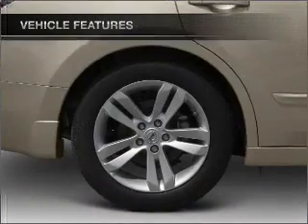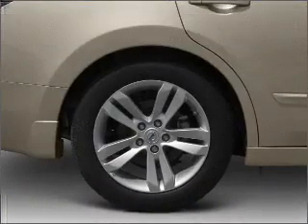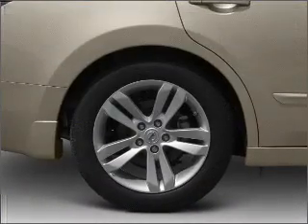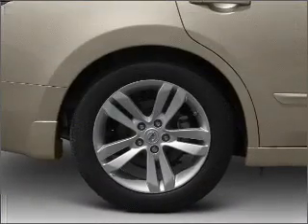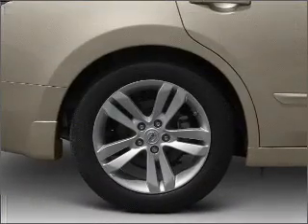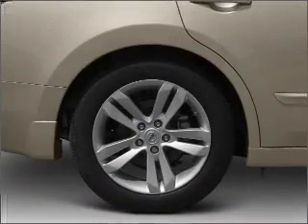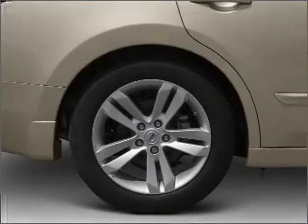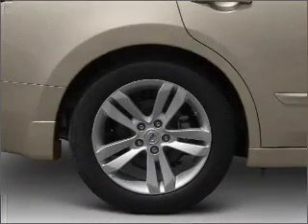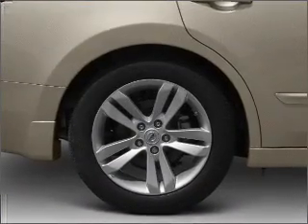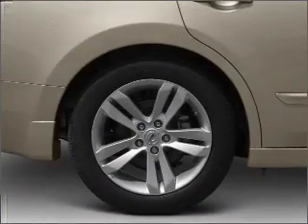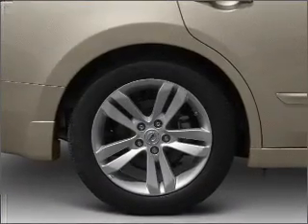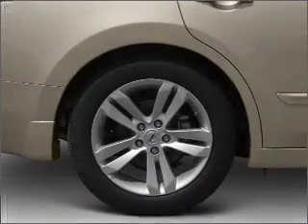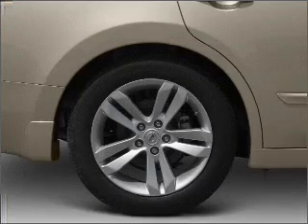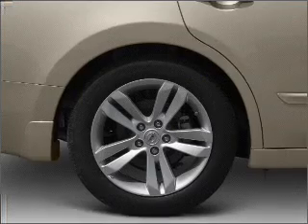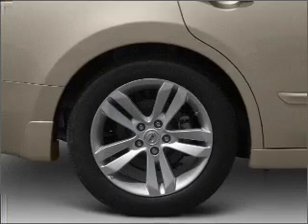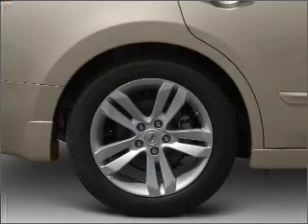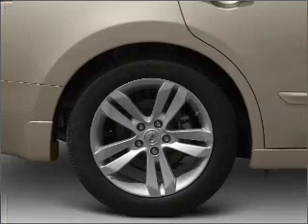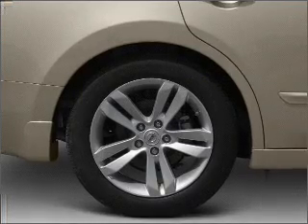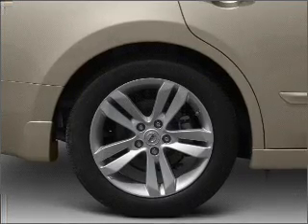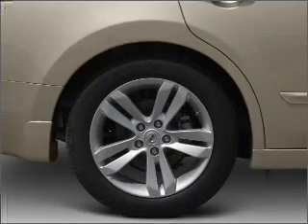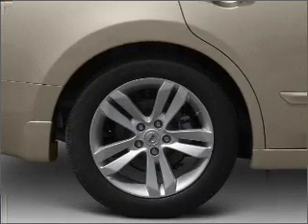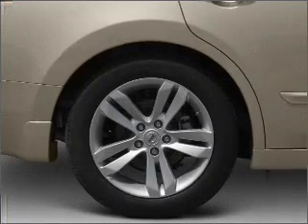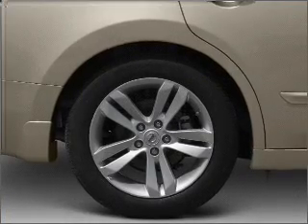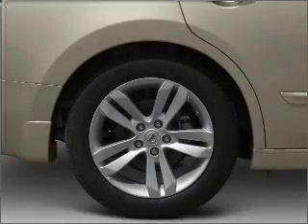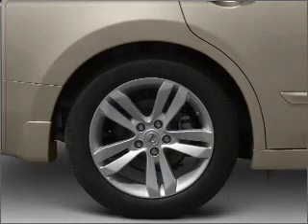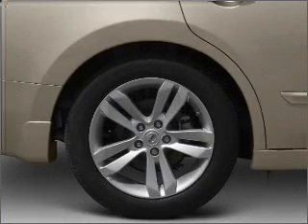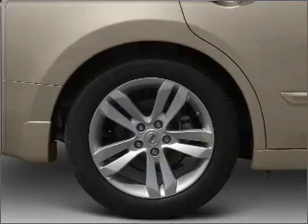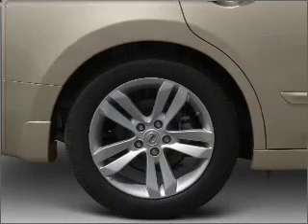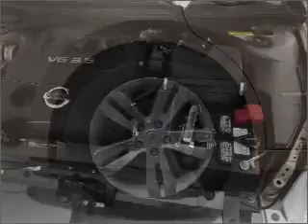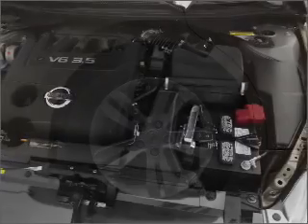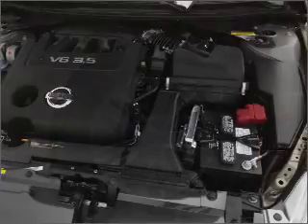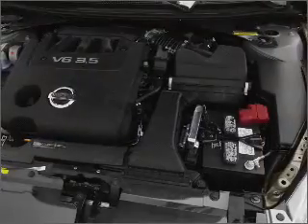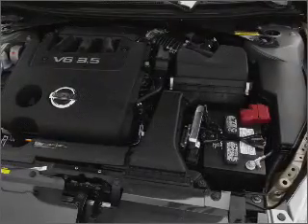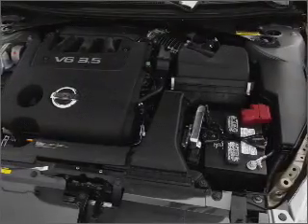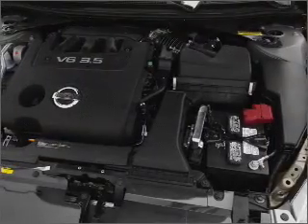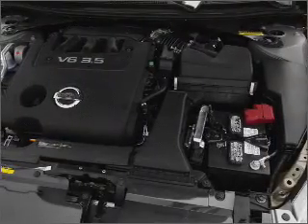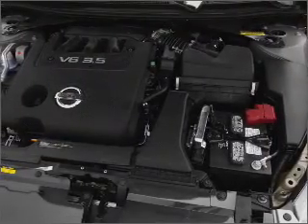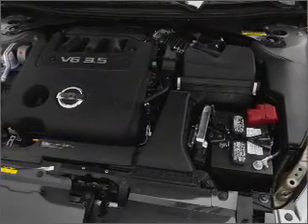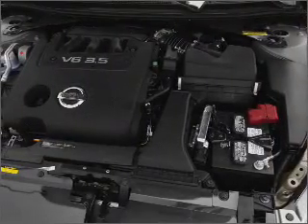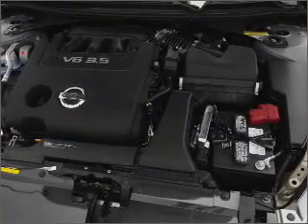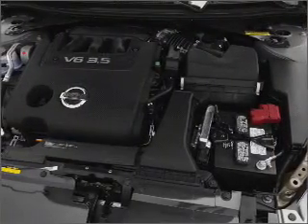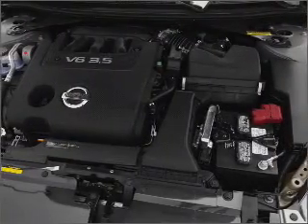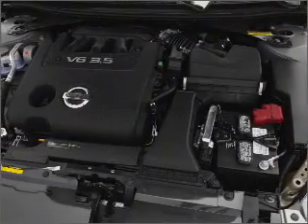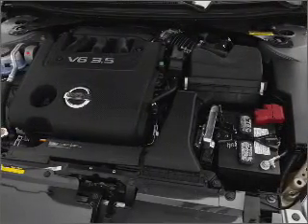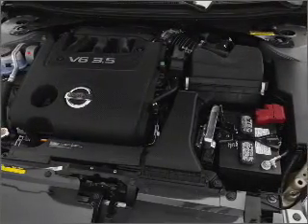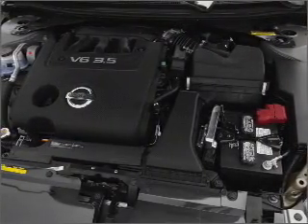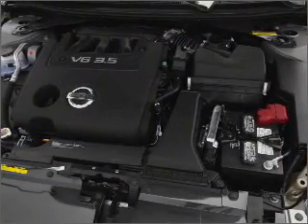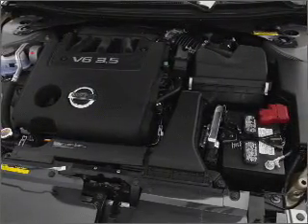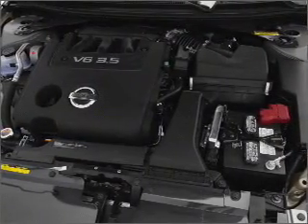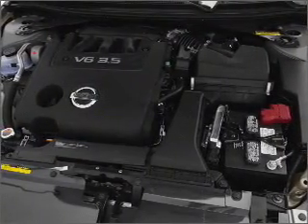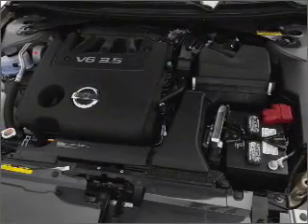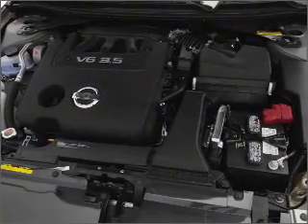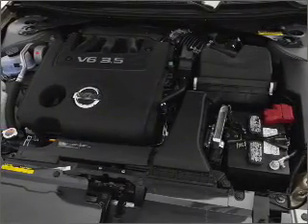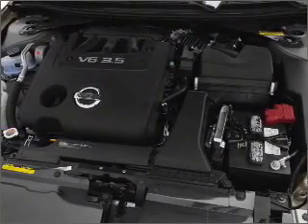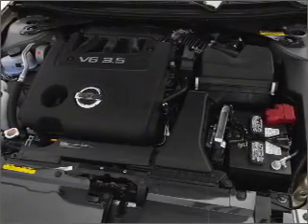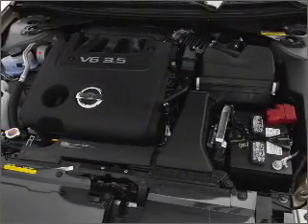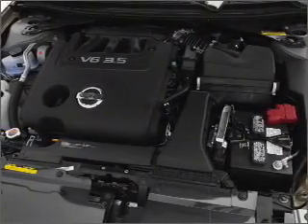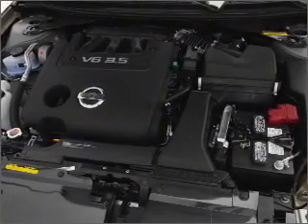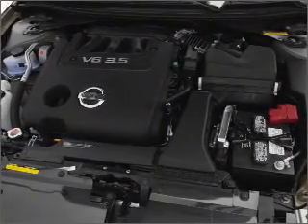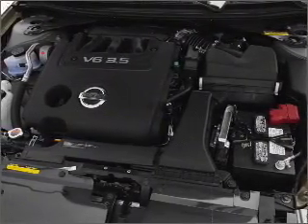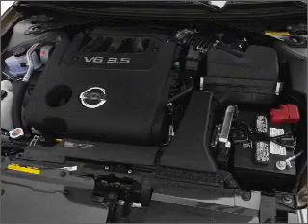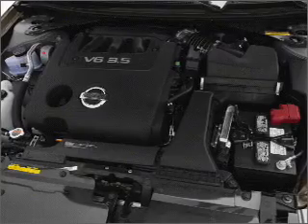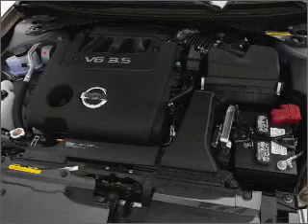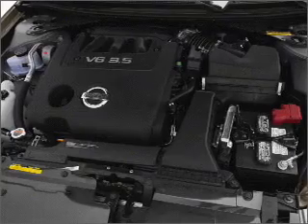Air conditioning, power door locks, power windows, power steering, cruise control, power mirrors, an alarm system.